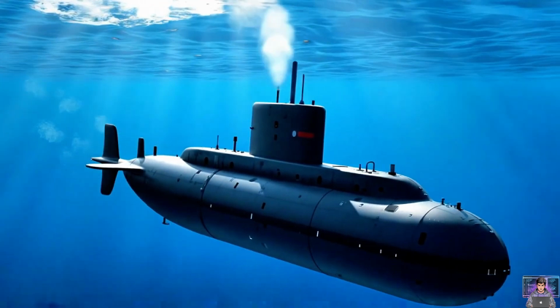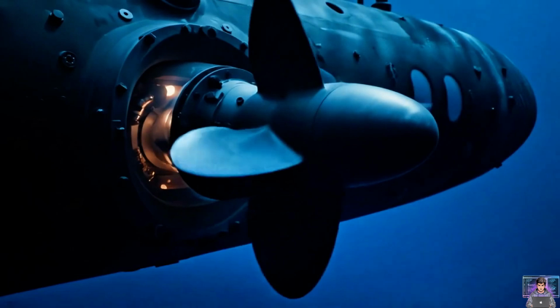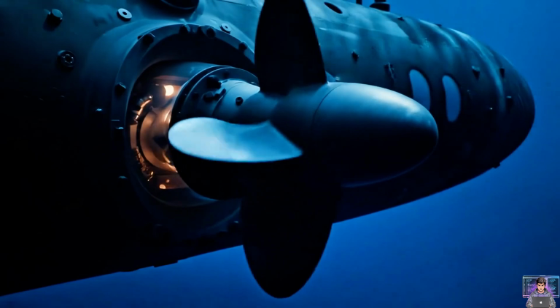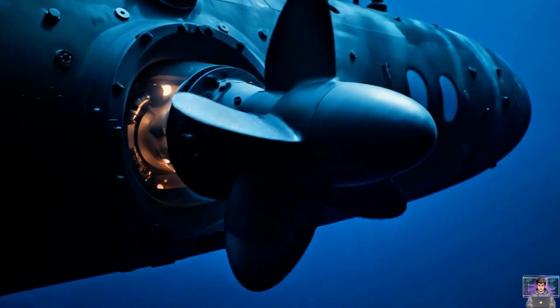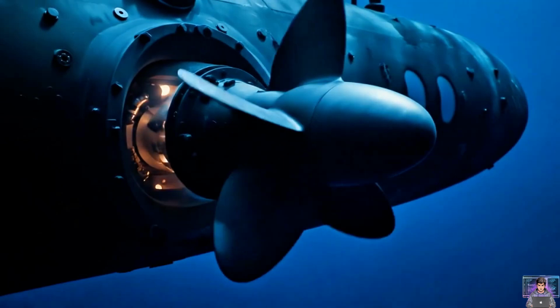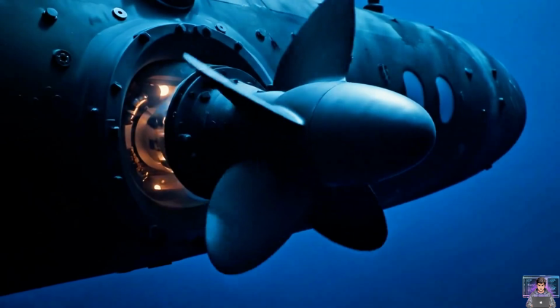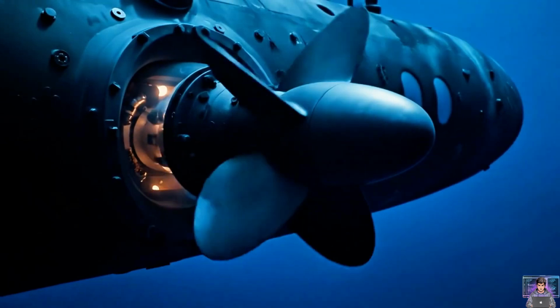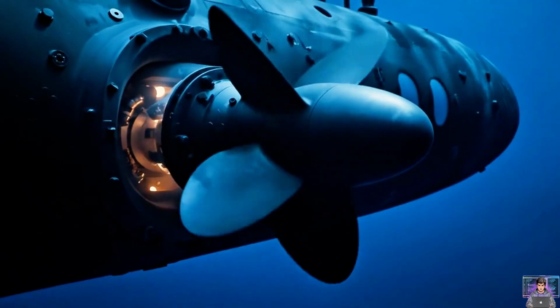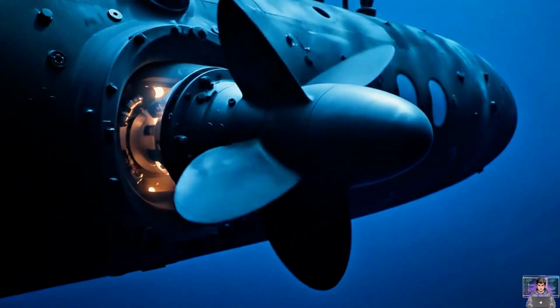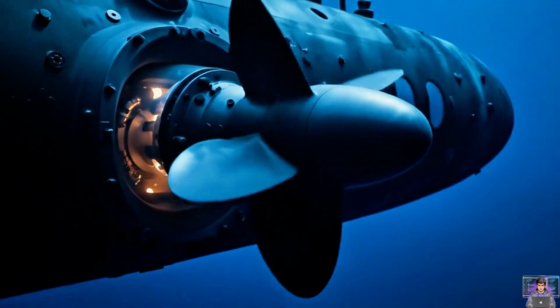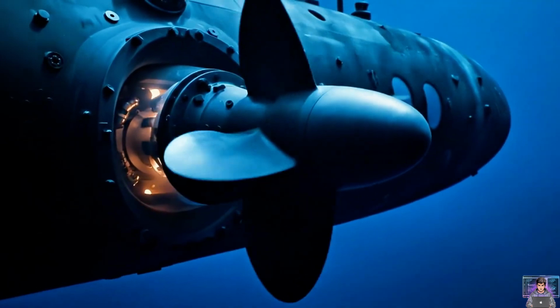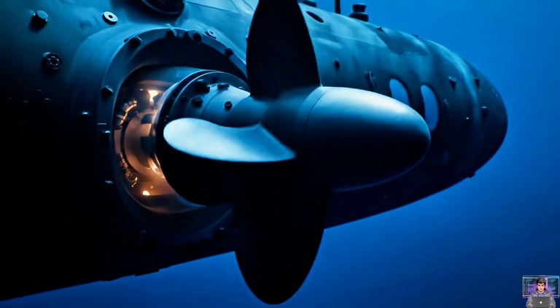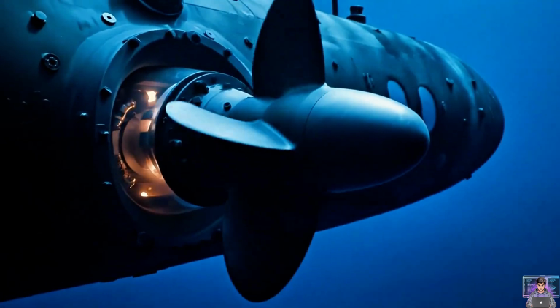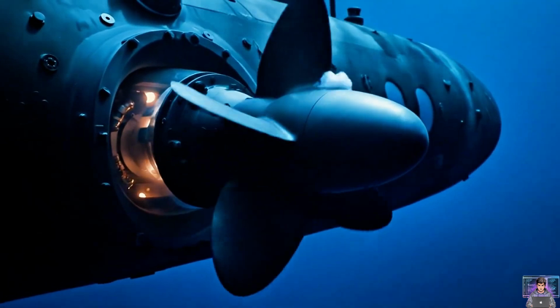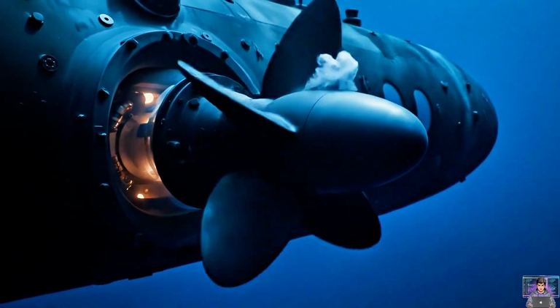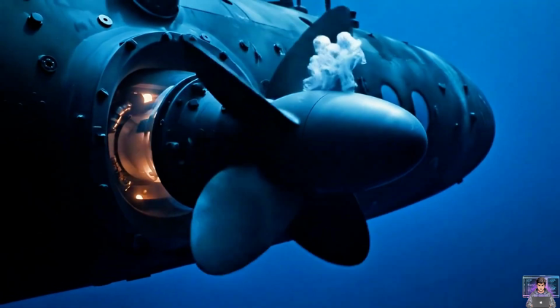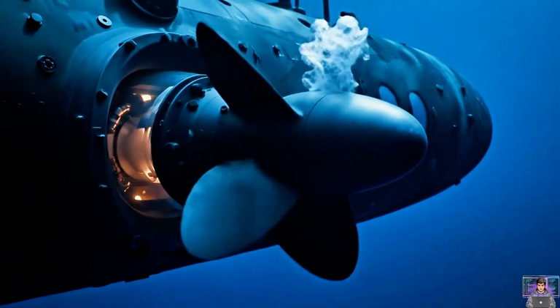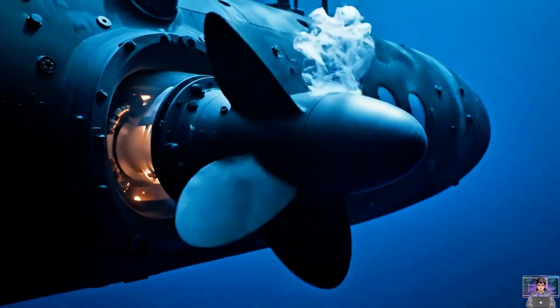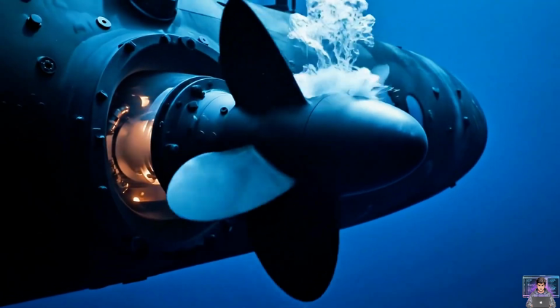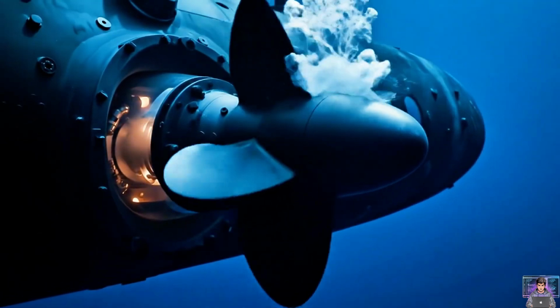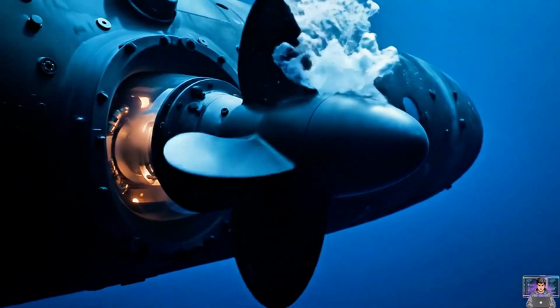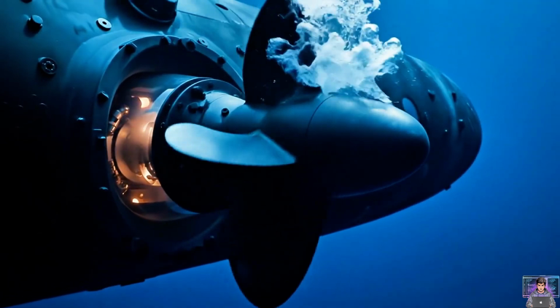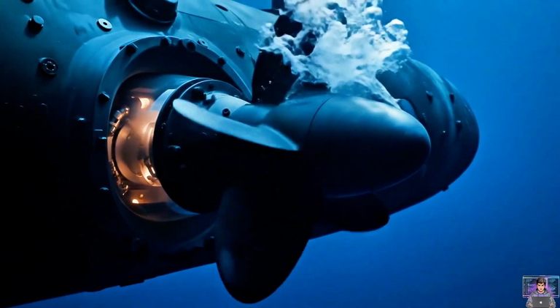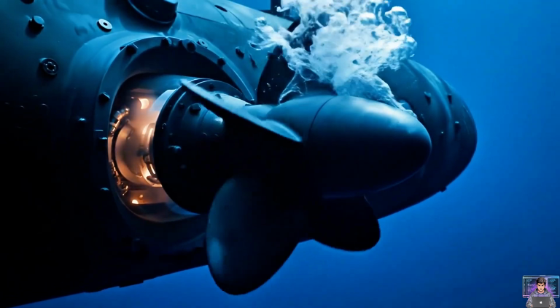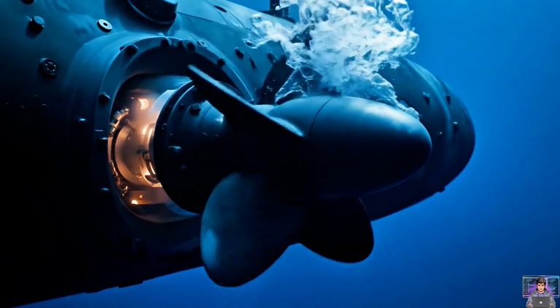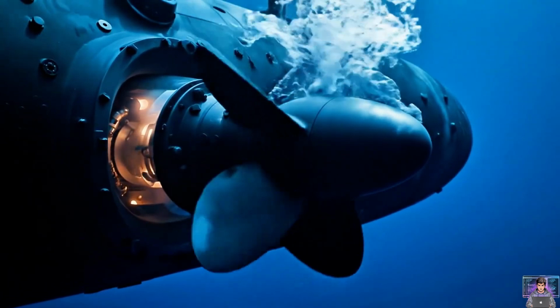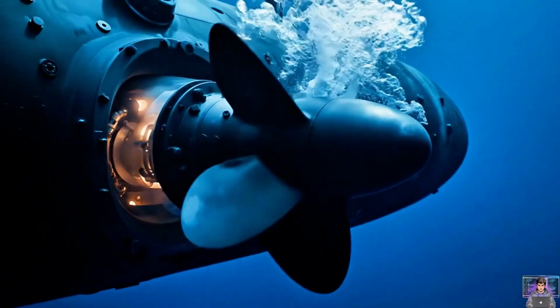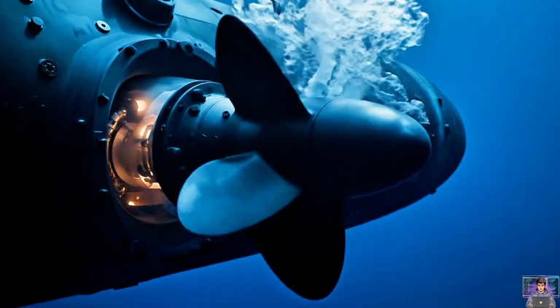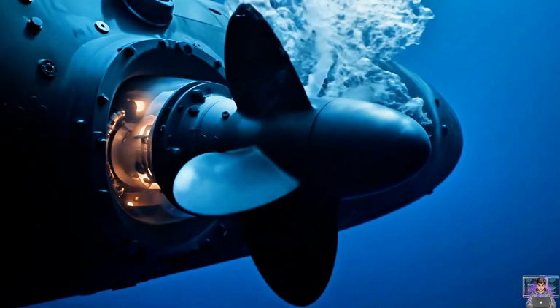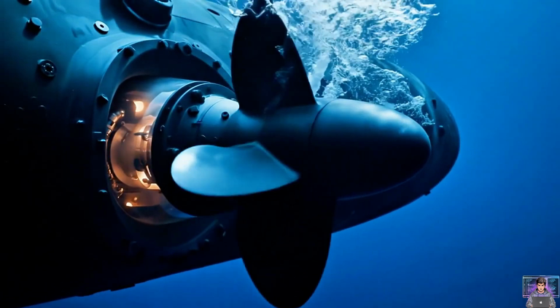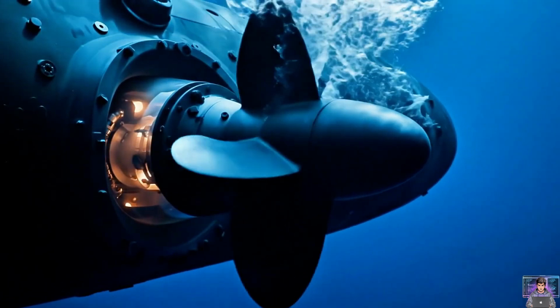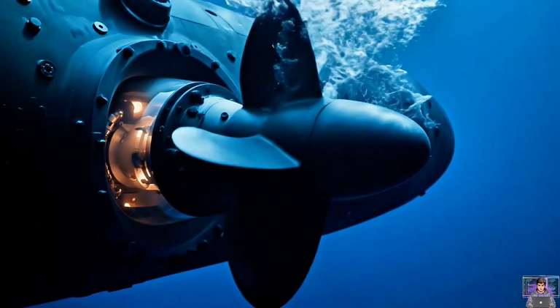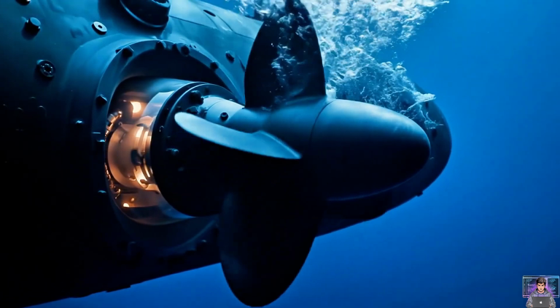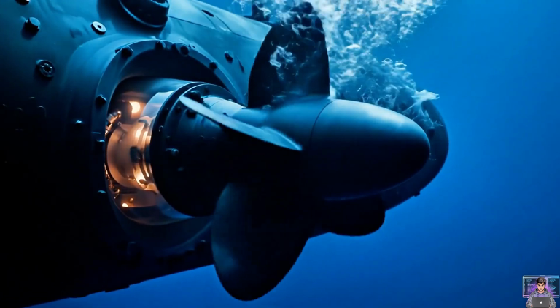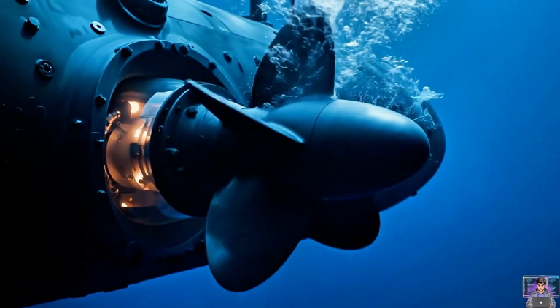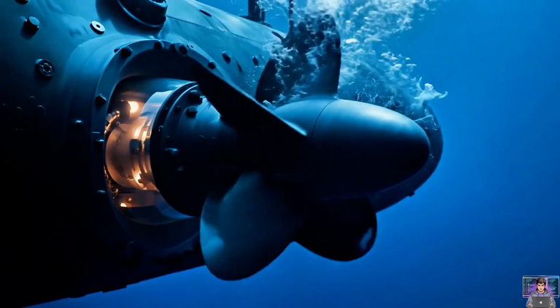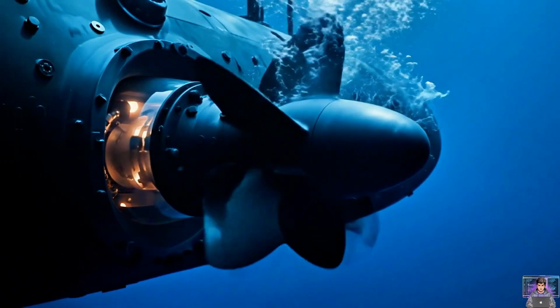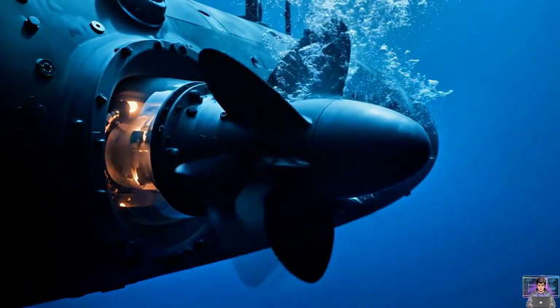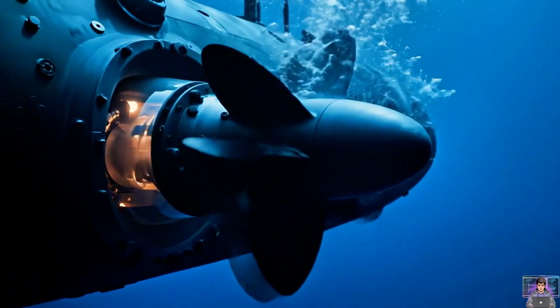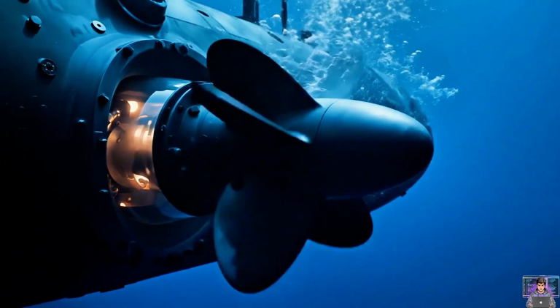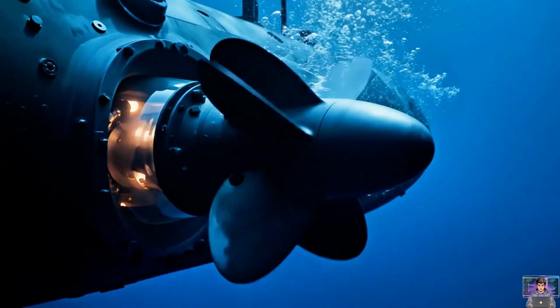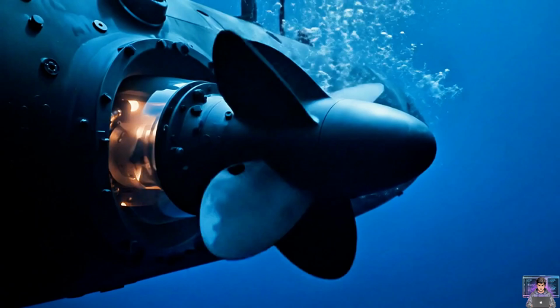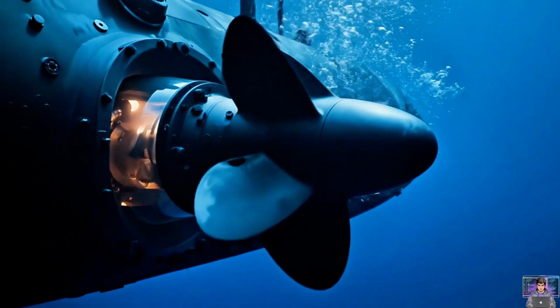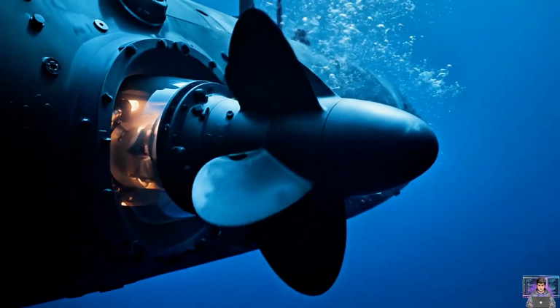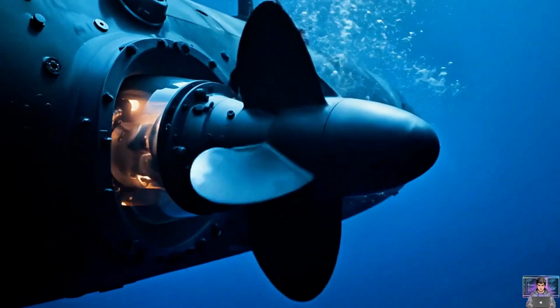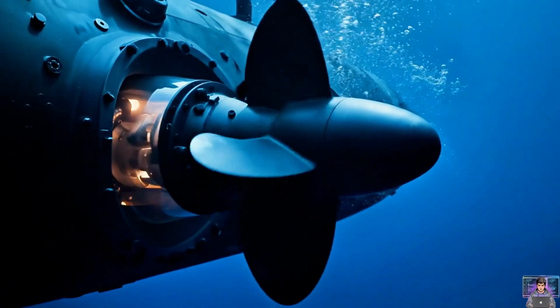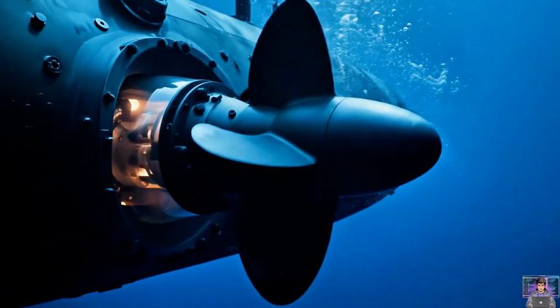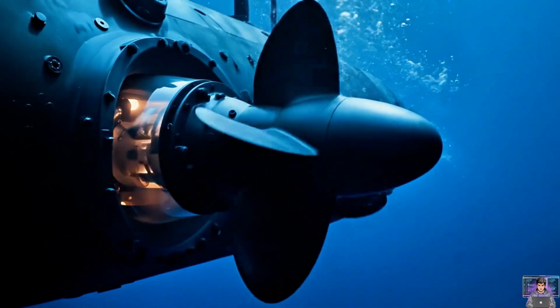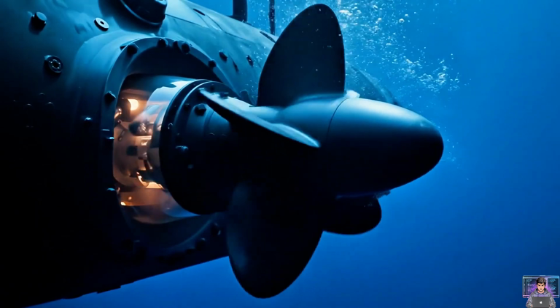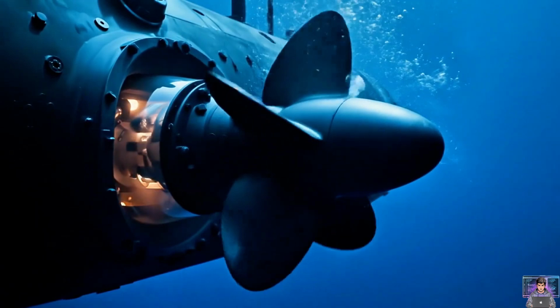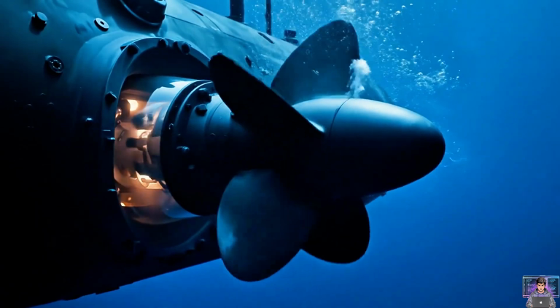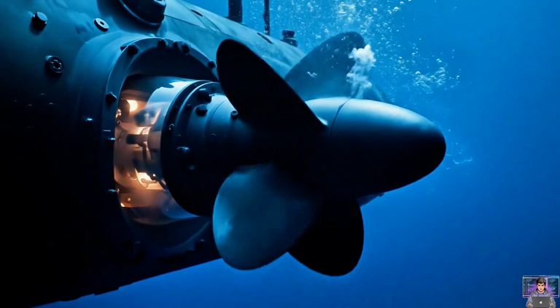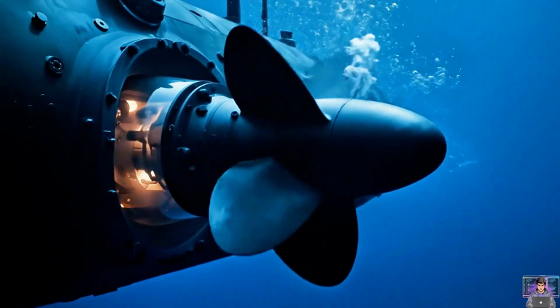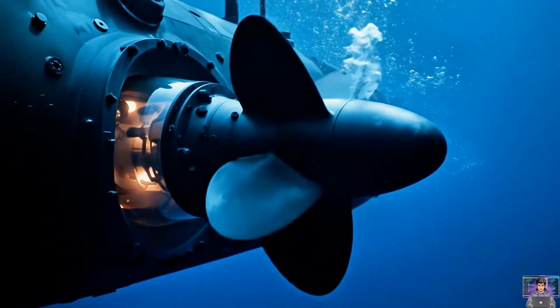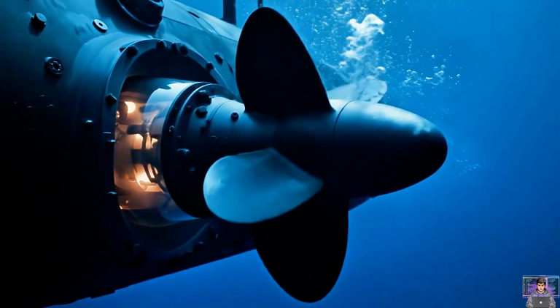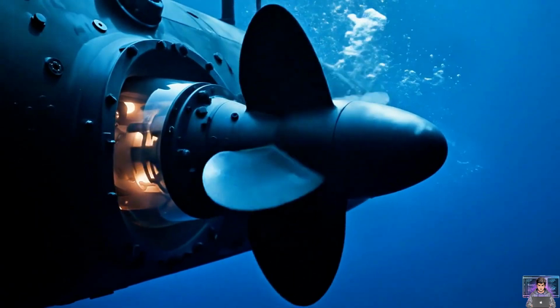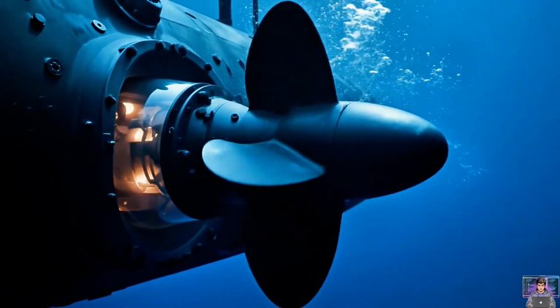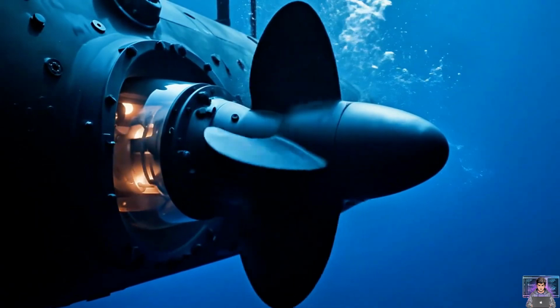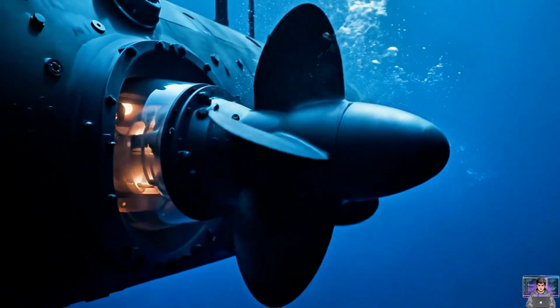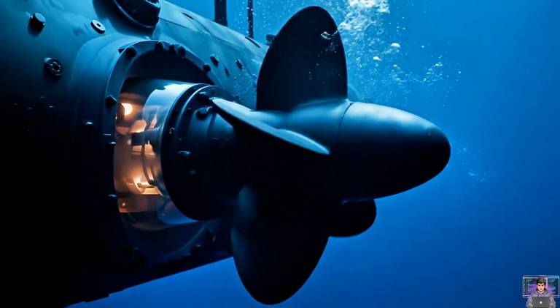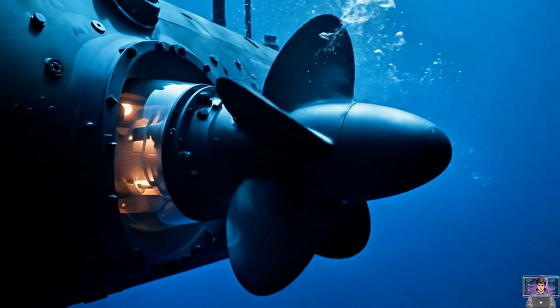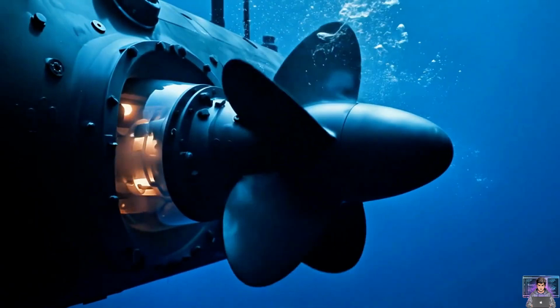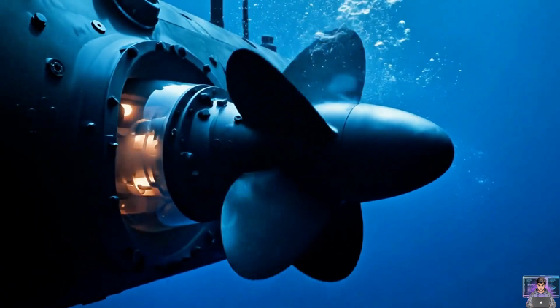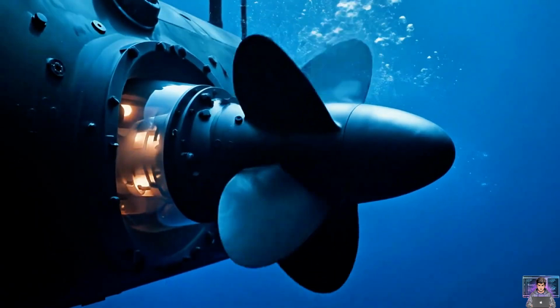Propellers or pump jets provide thrust. Powerful engines silently drive them, pushing water backwards, propelling the submarine forward through the depths.